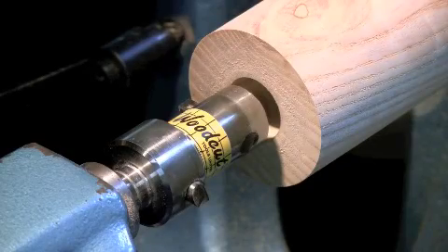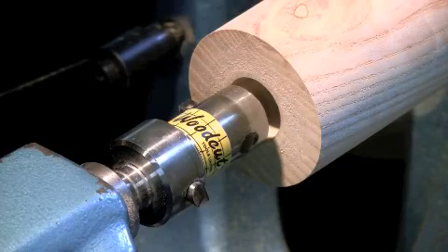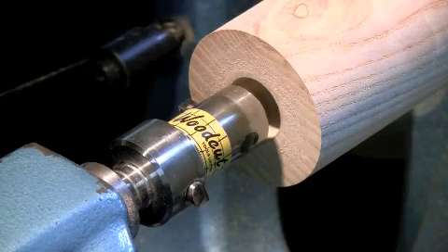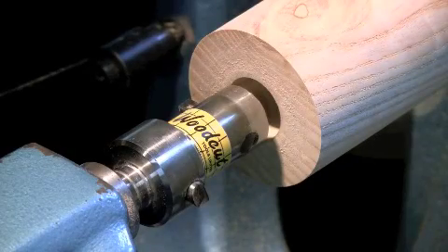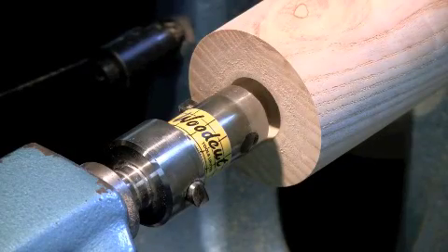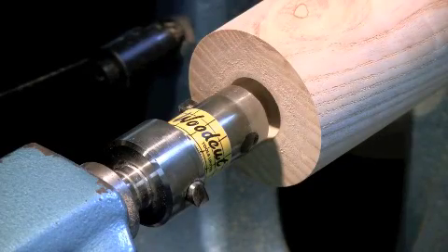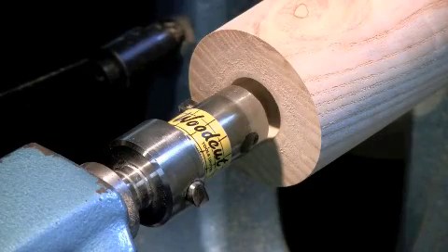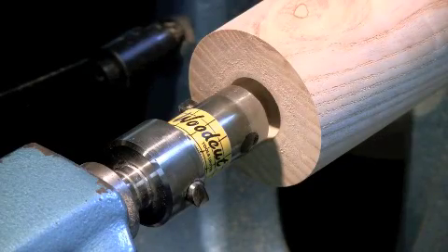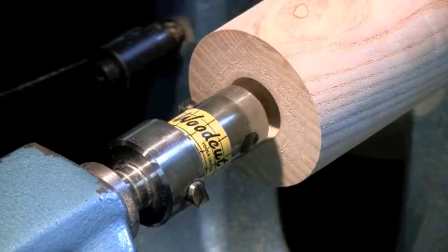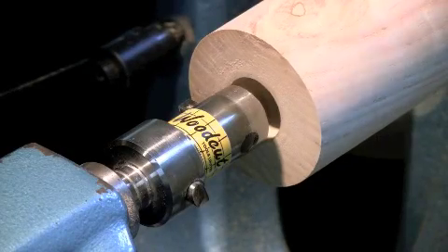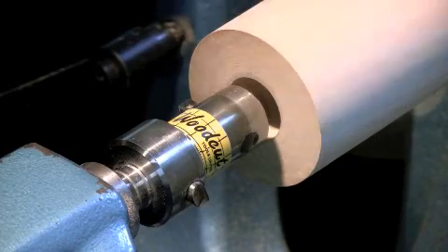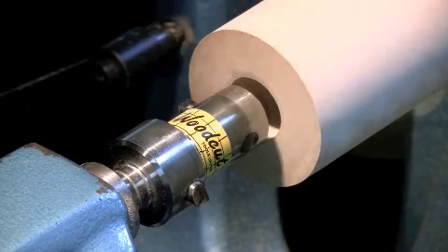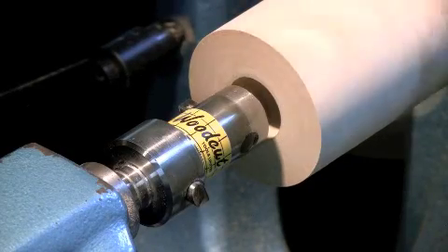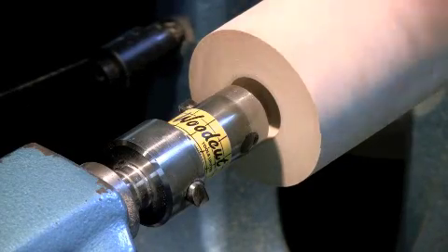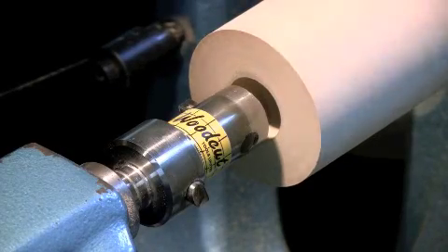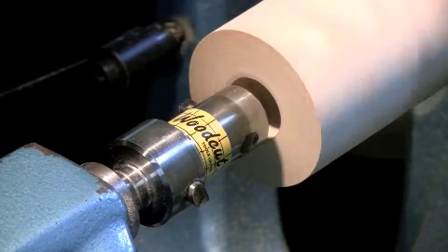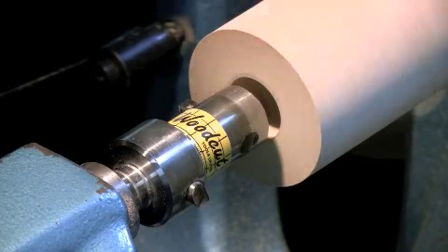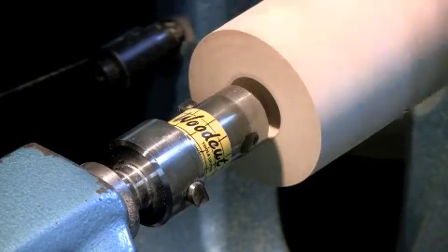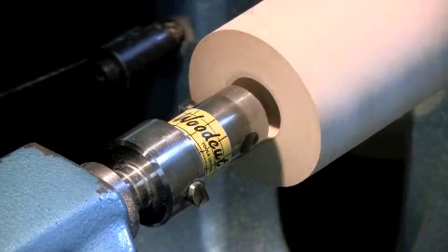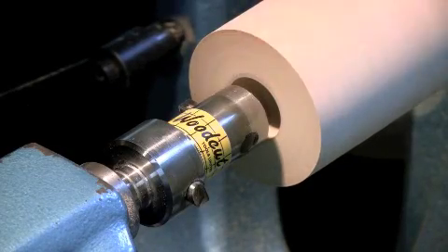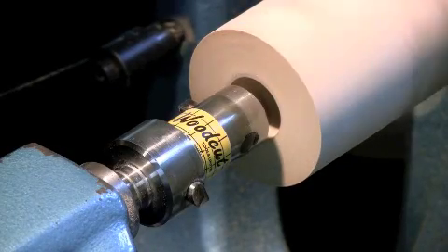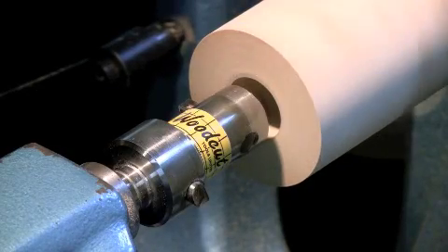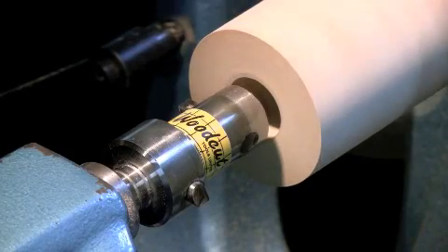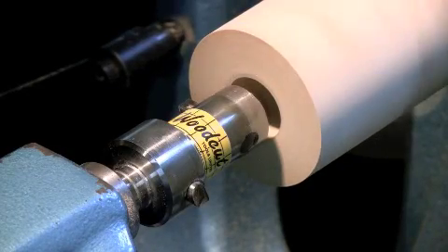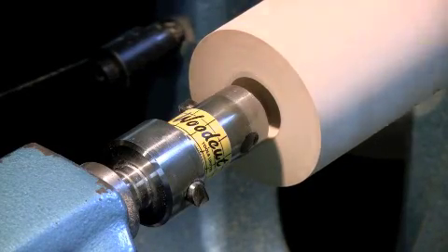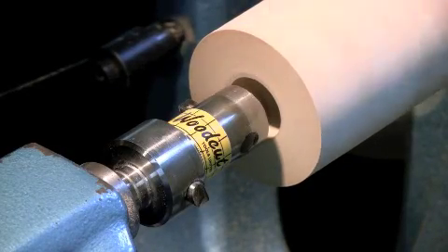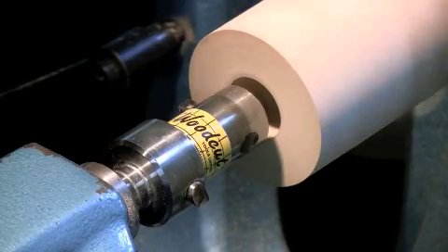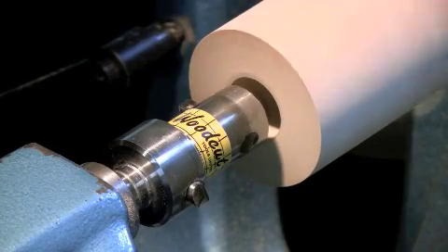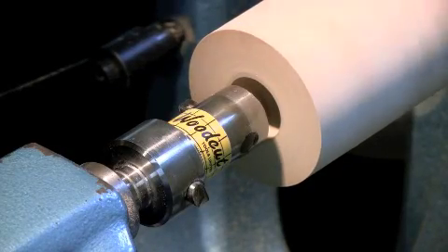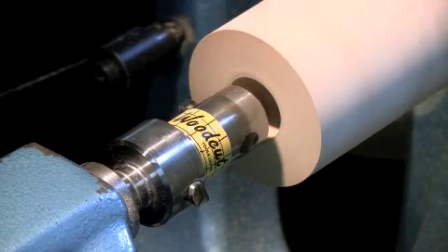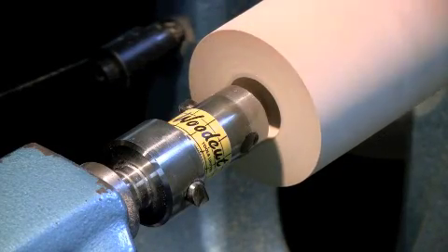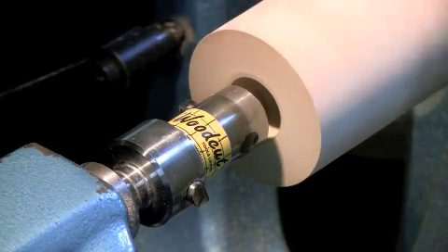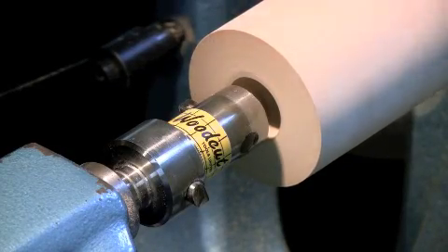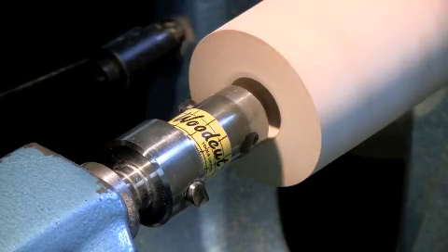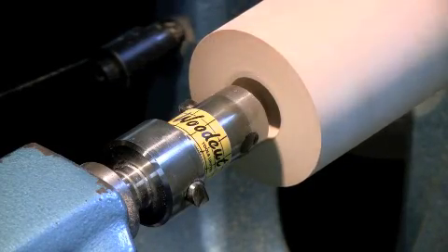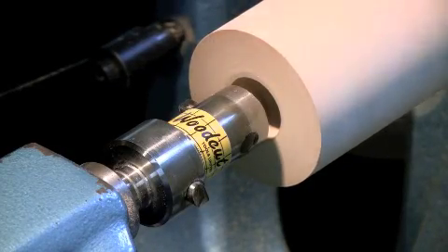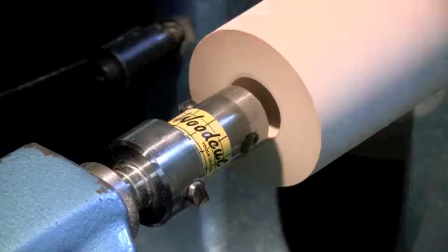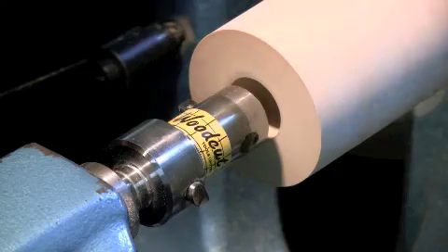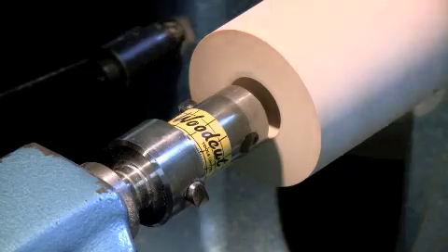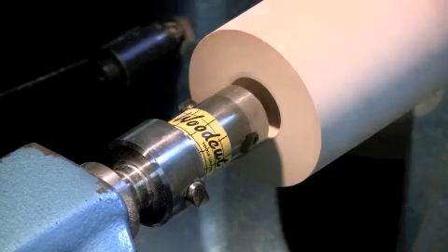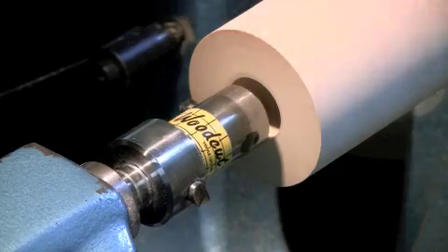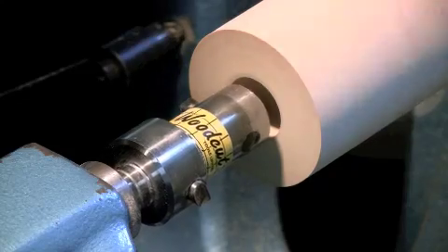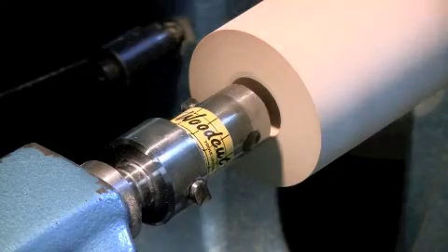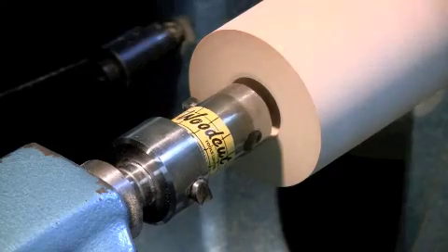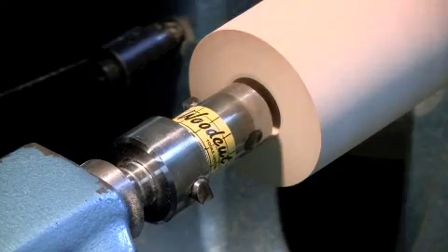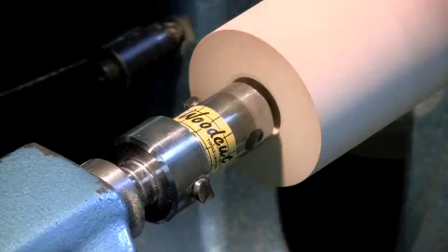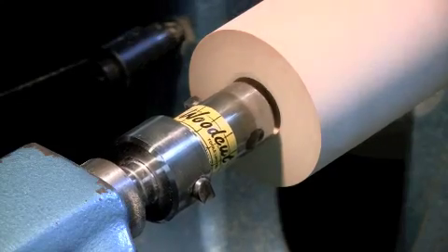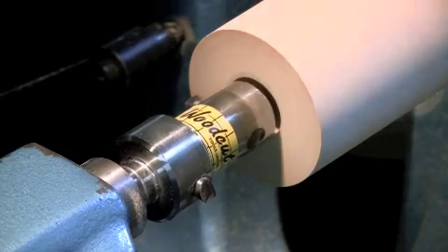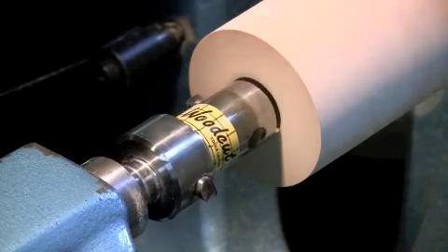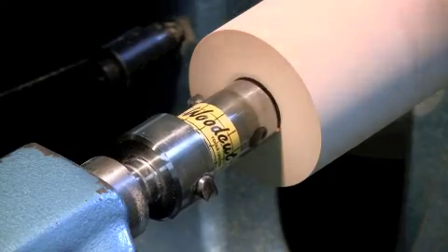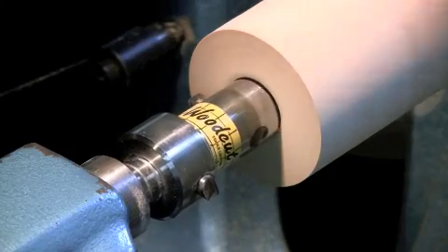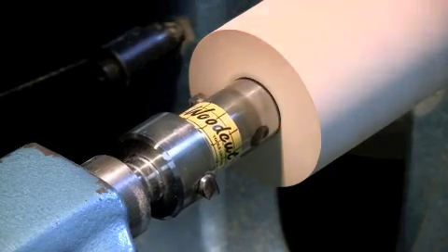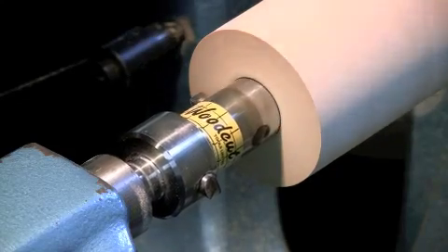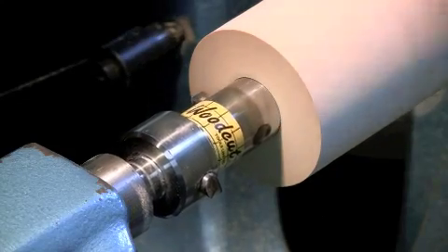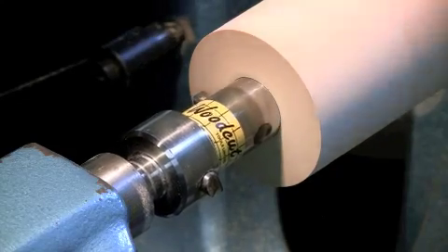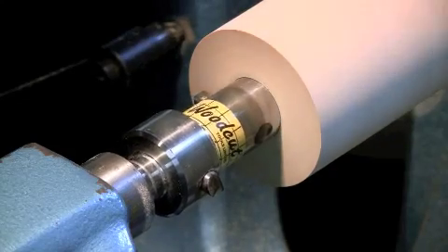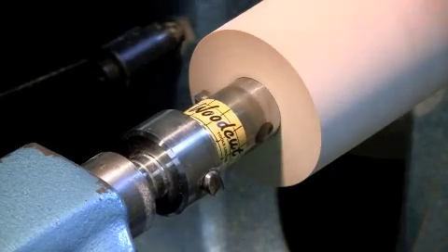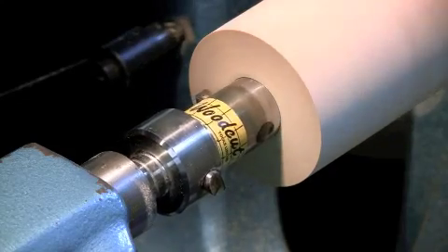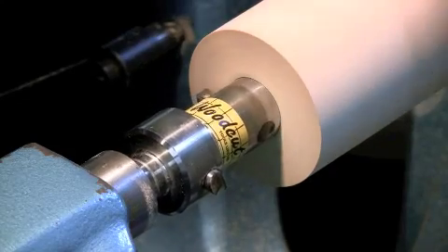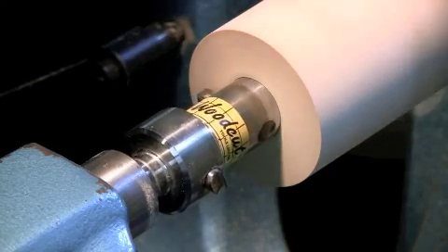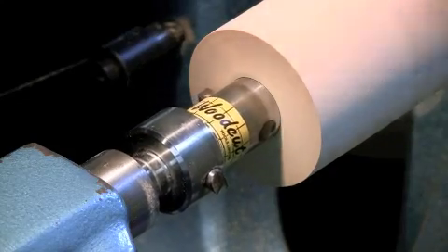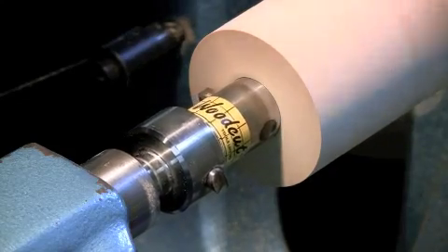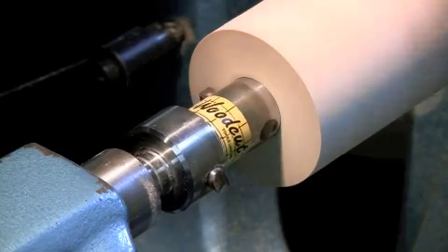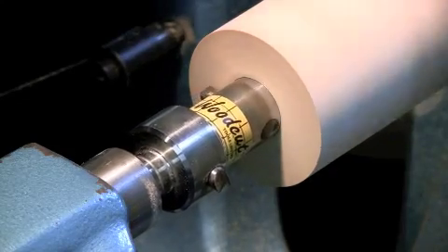The Woodcut mill drill was designed to make the production of salt and pepper mills using the crushed grind mechanisms quicker and easier.